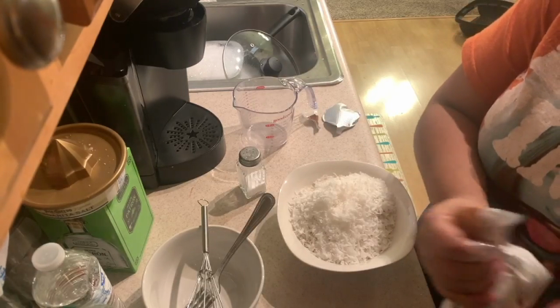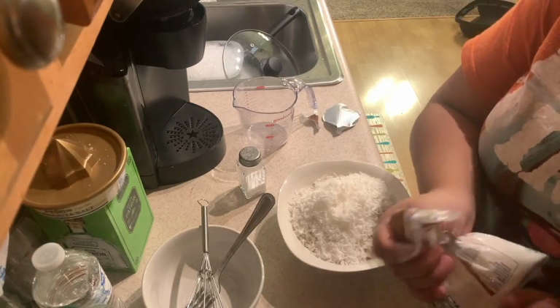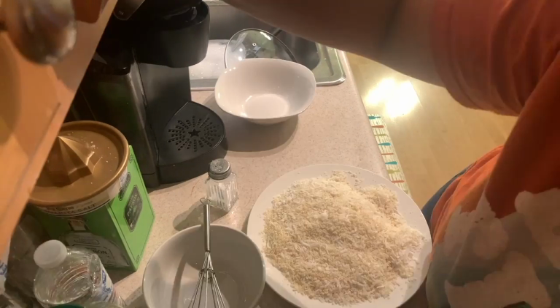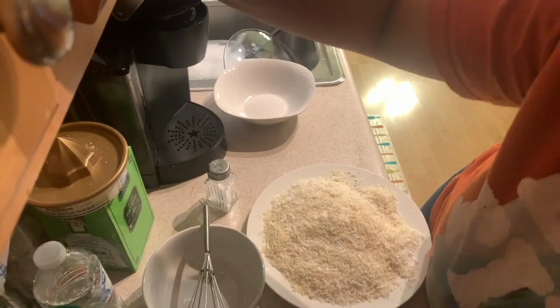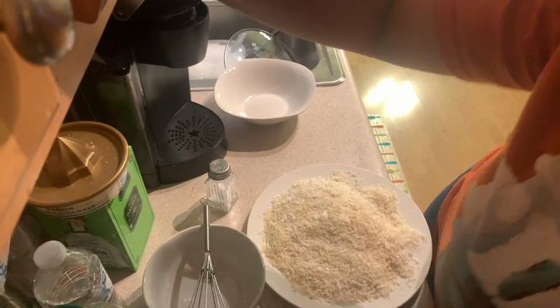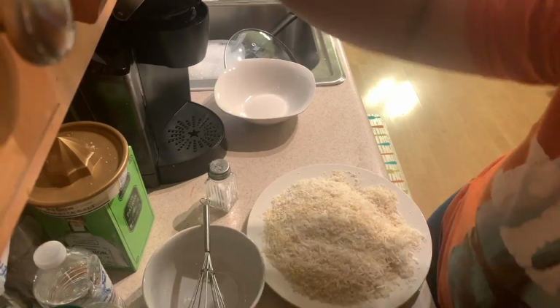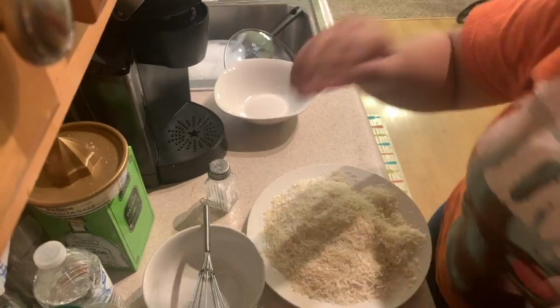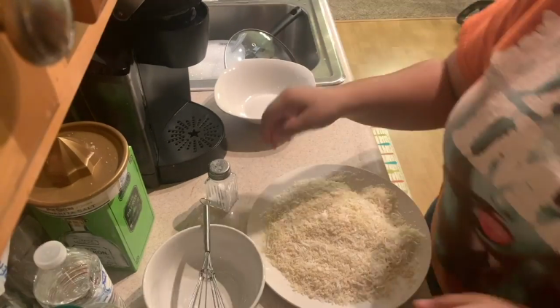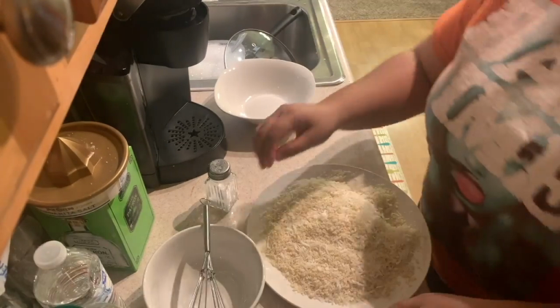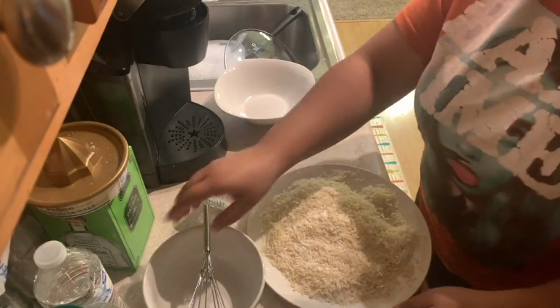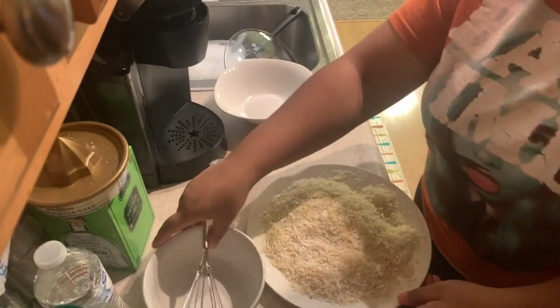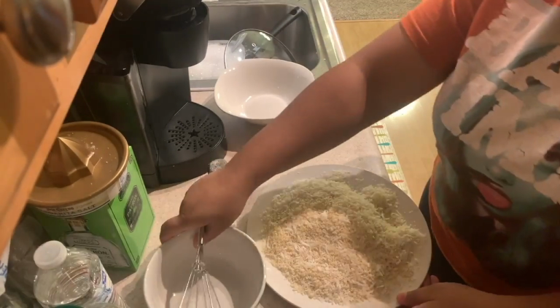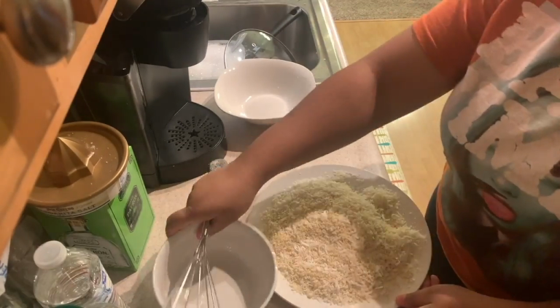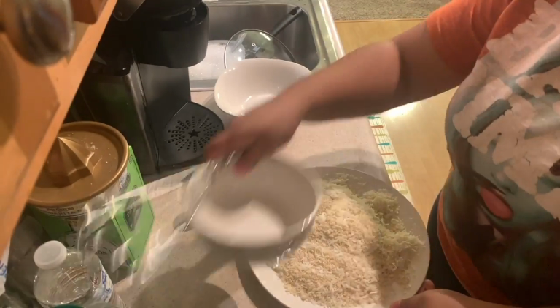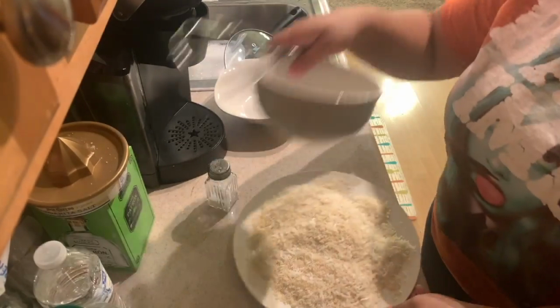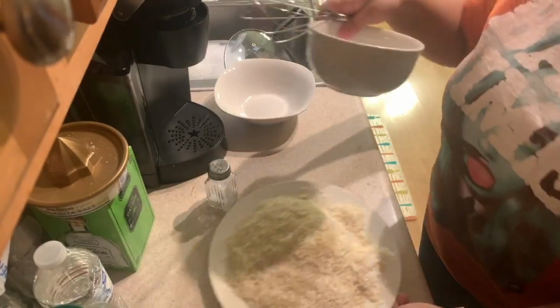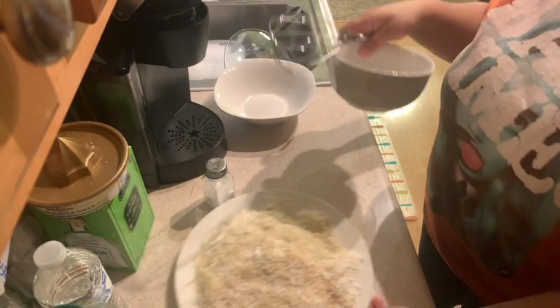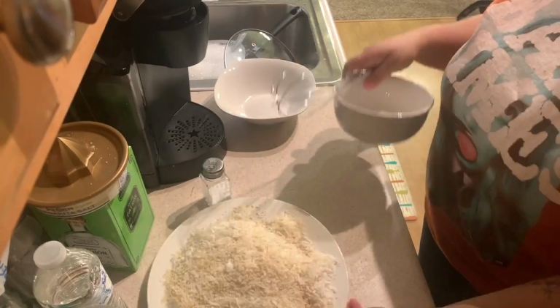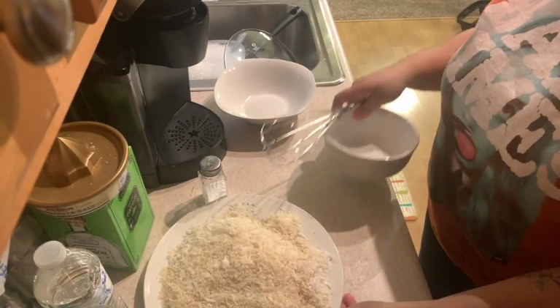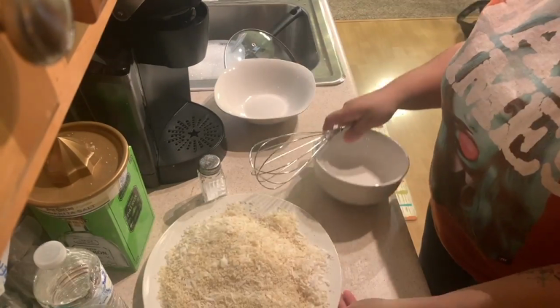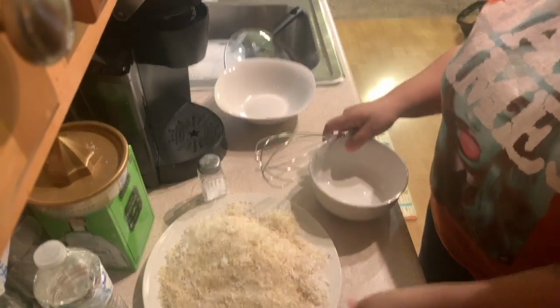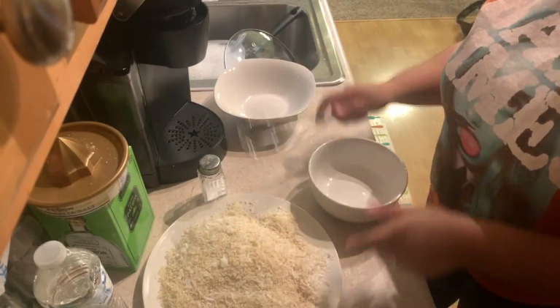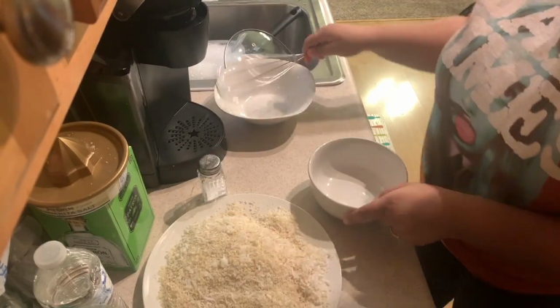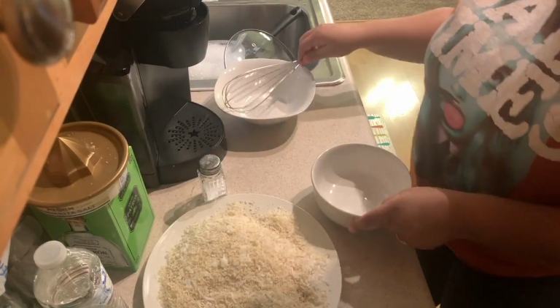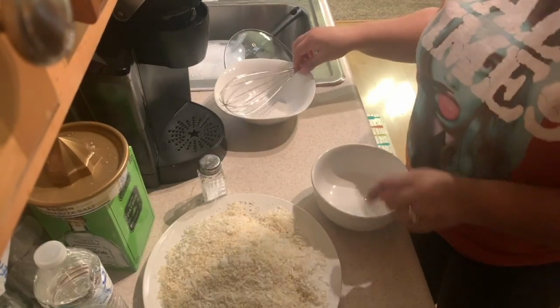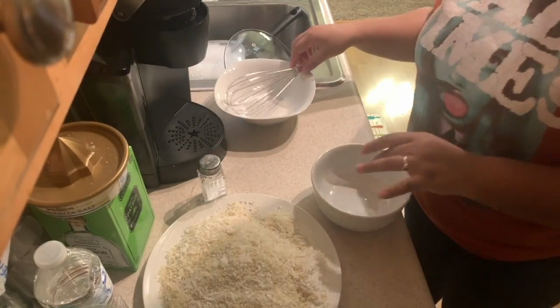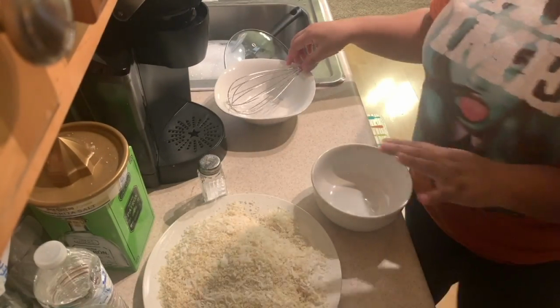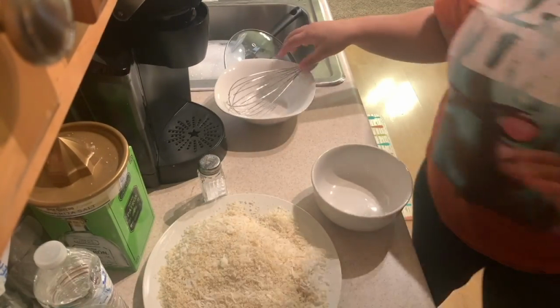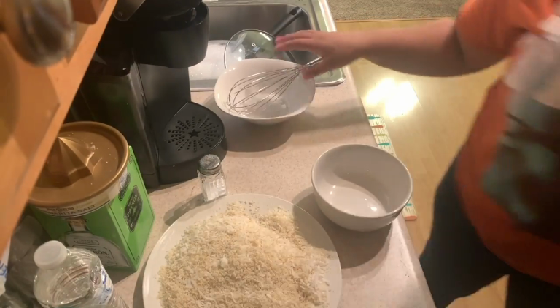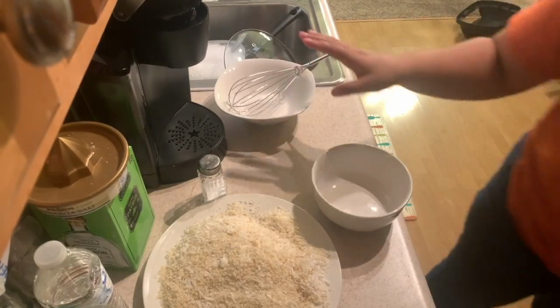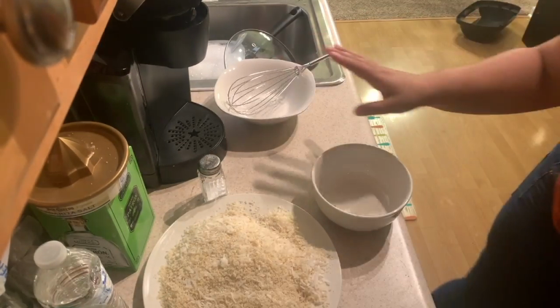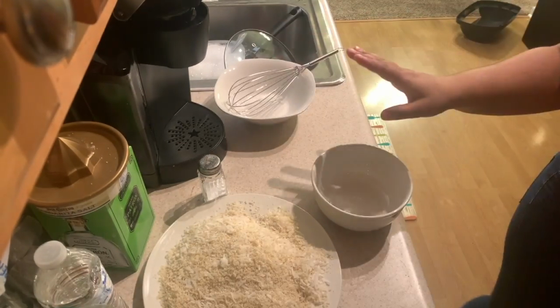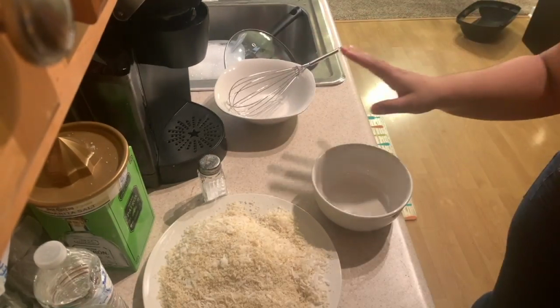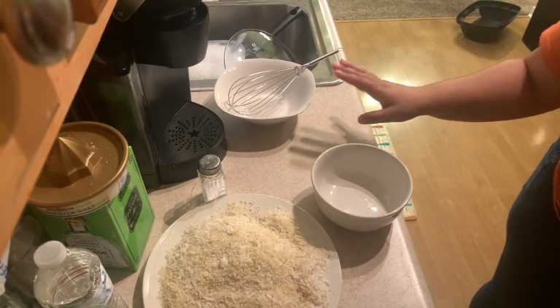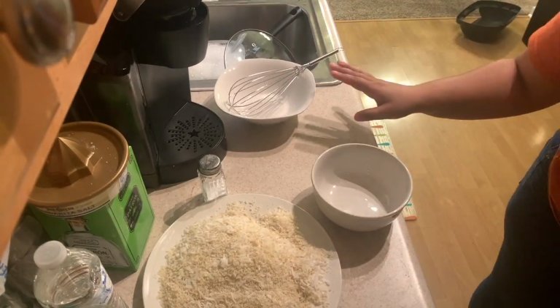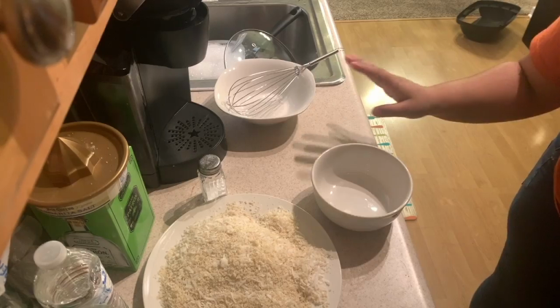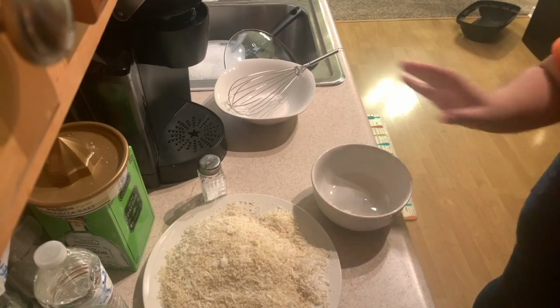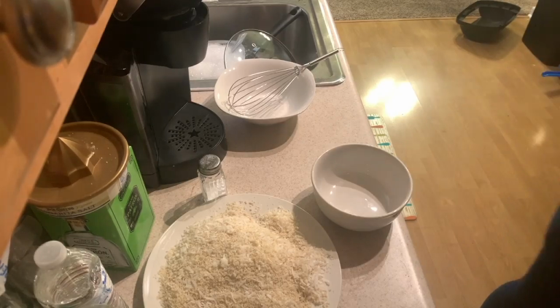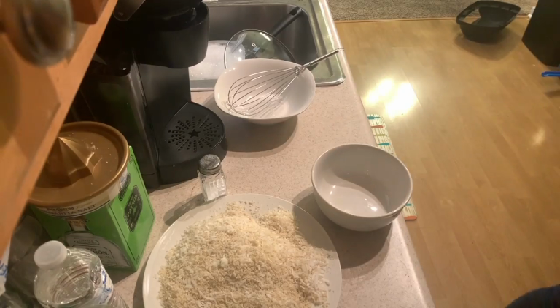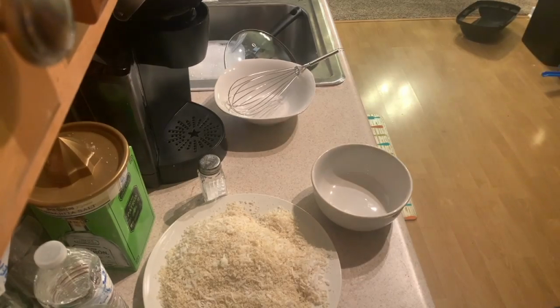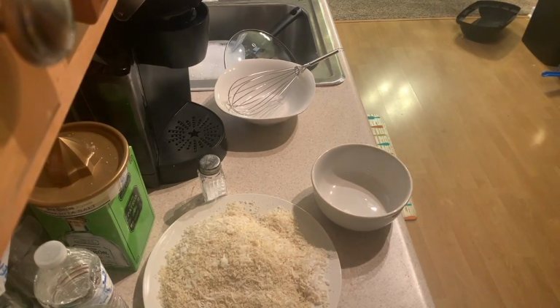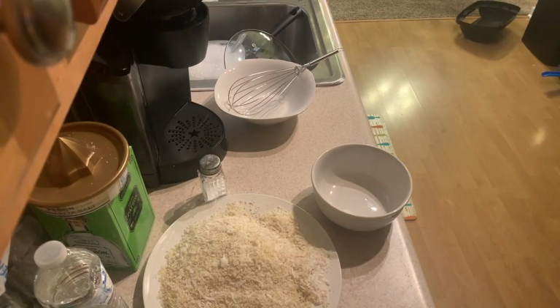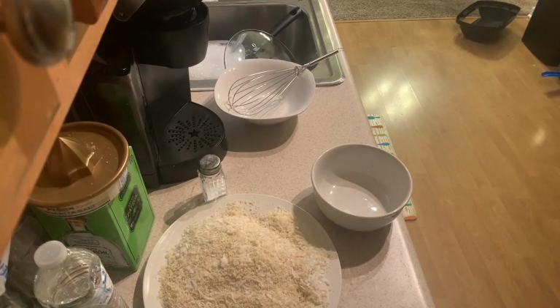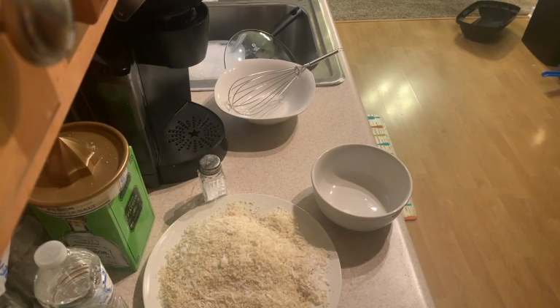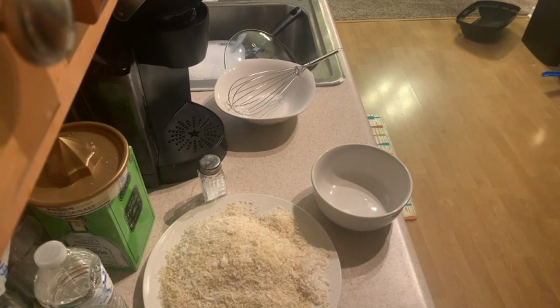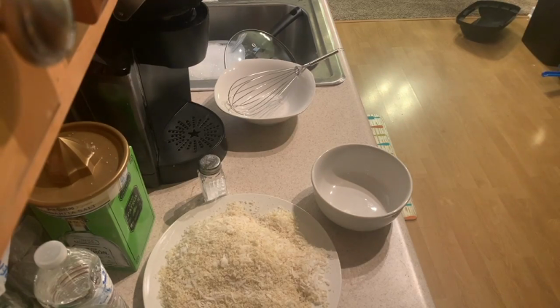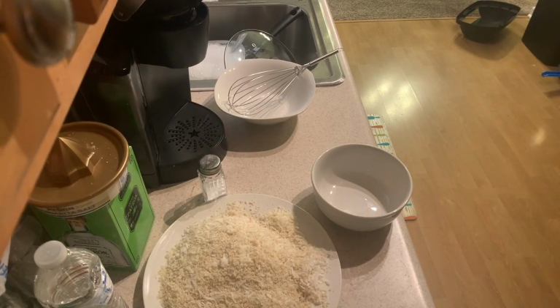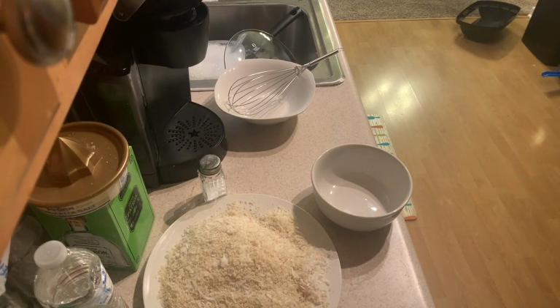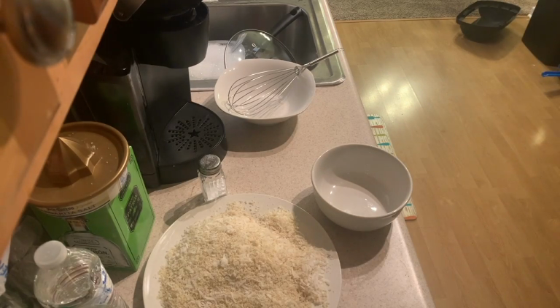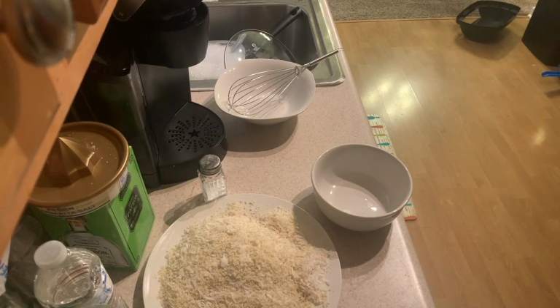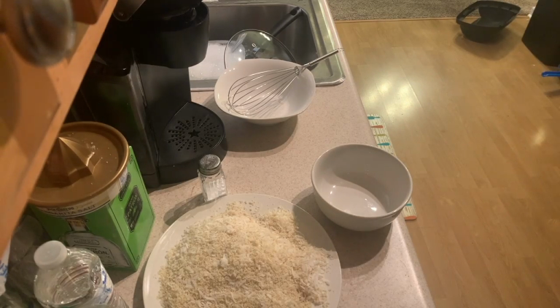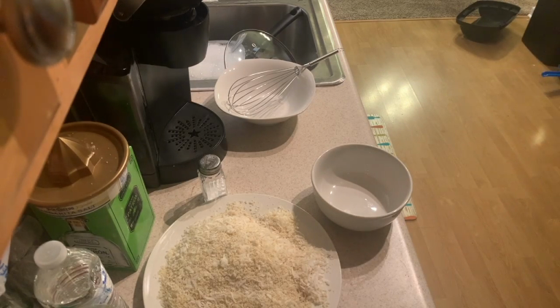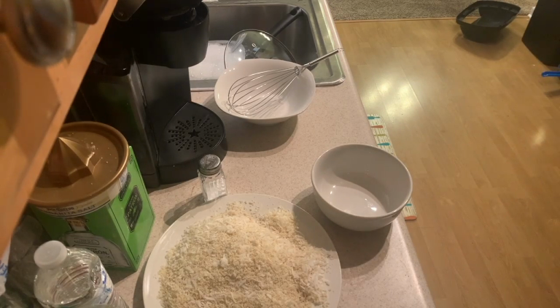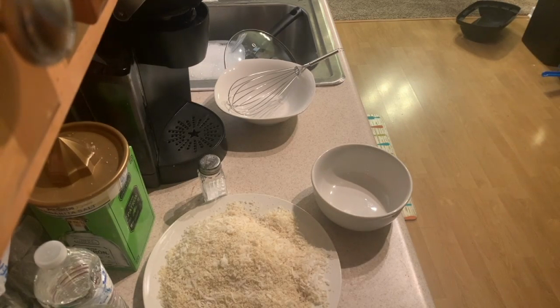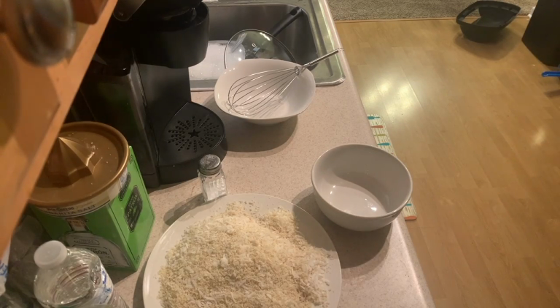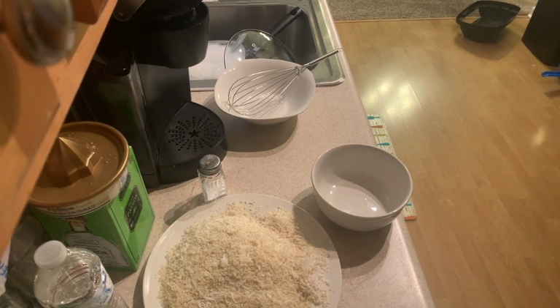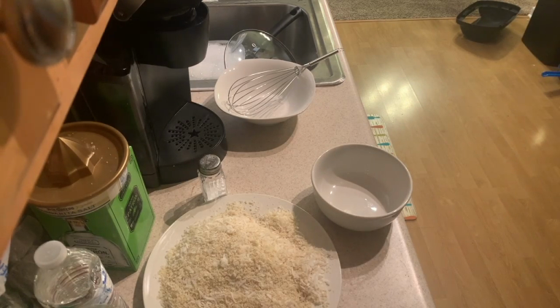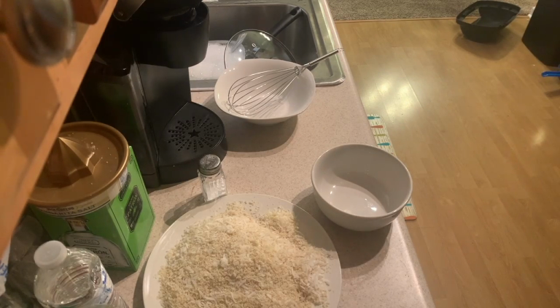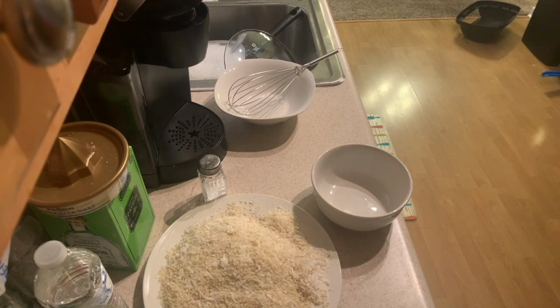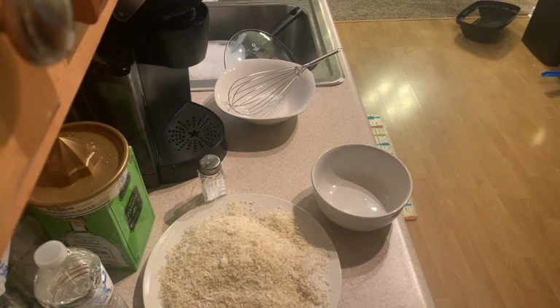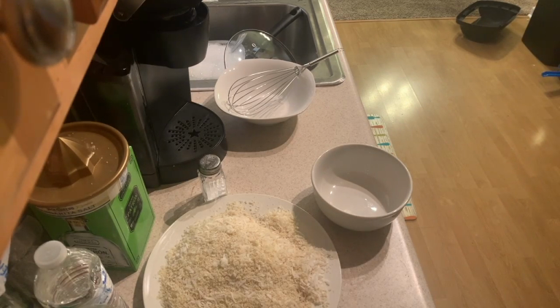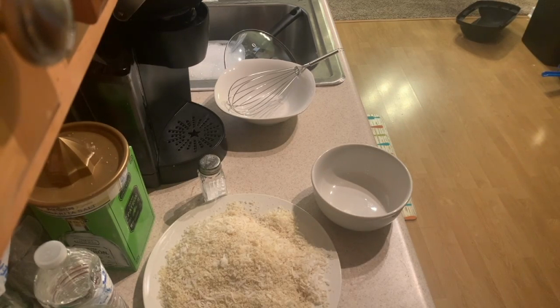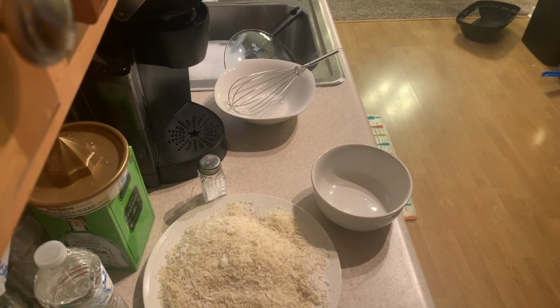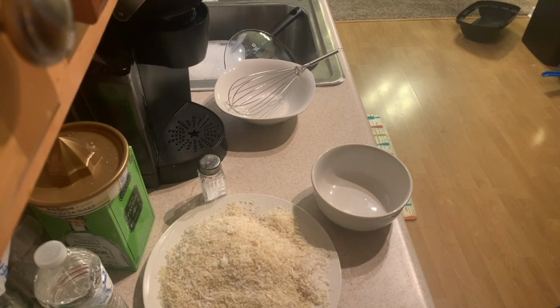After mixing your panko-coconut mix, make sure to crack two eggs and whisk them in a separate bowl.